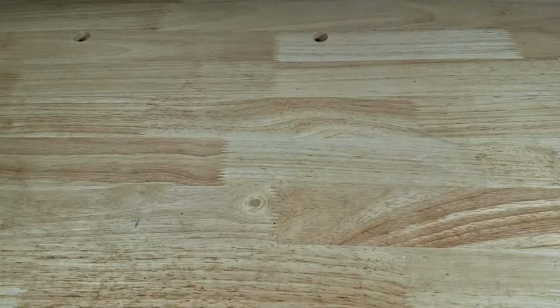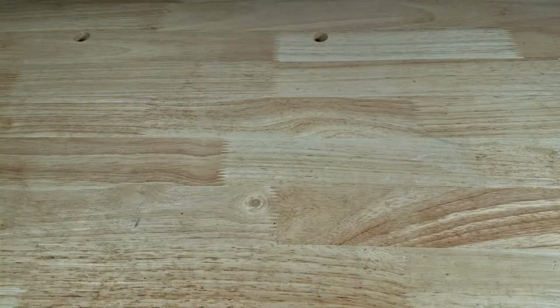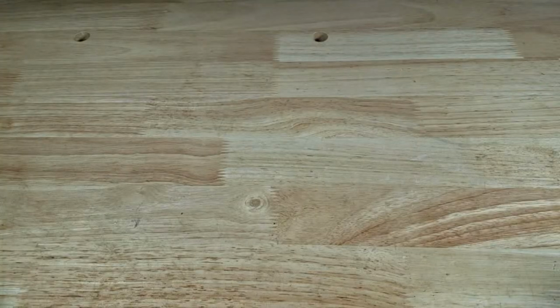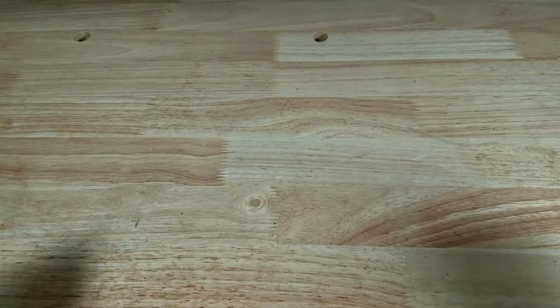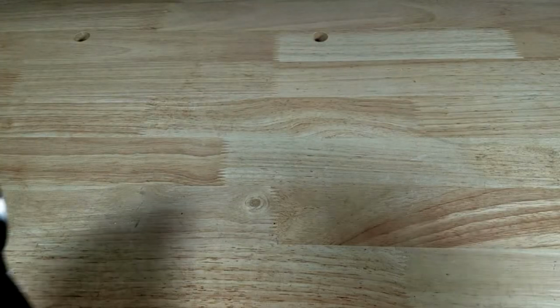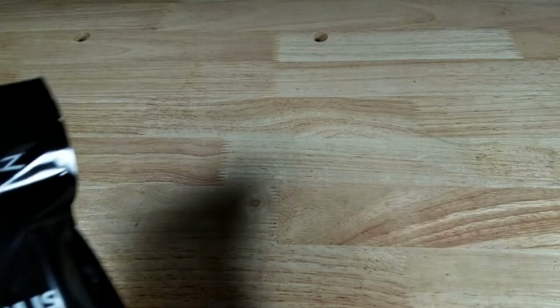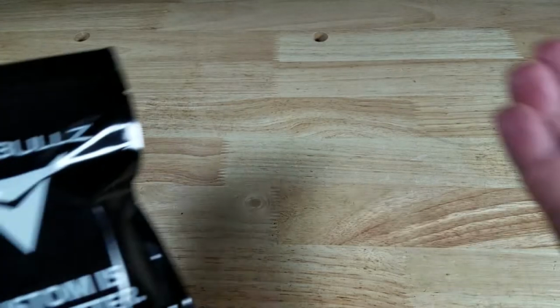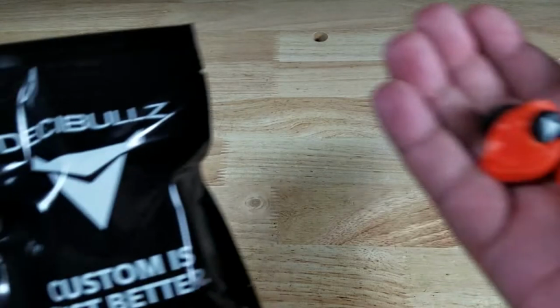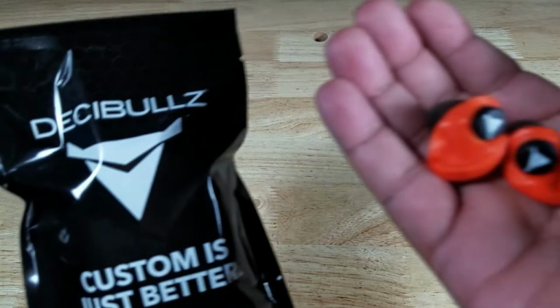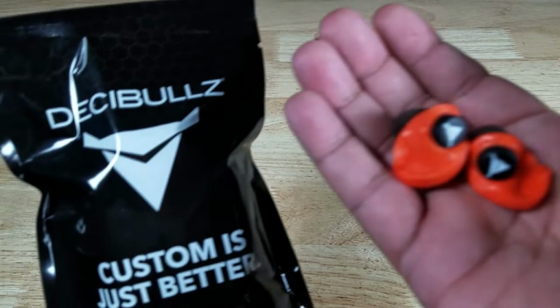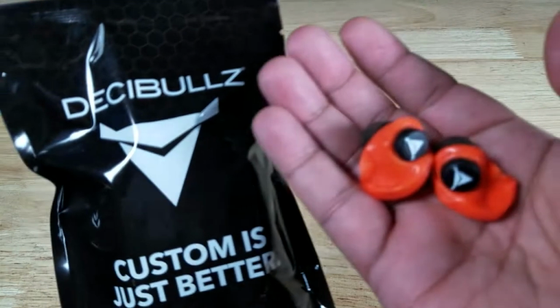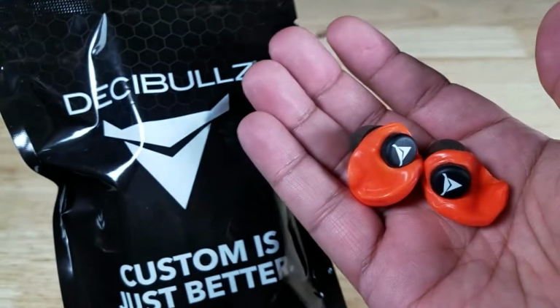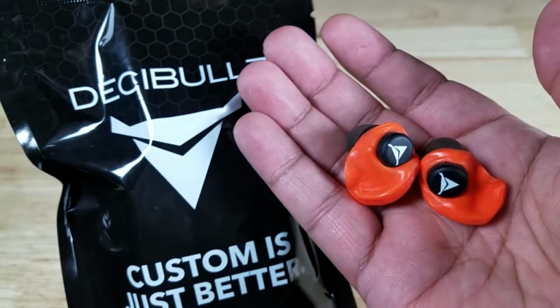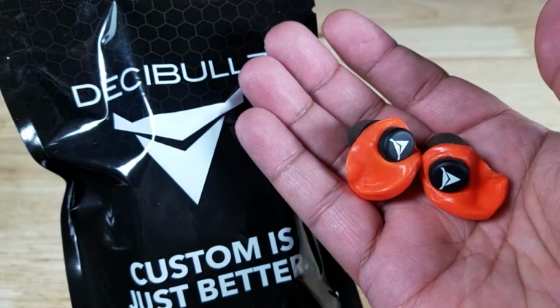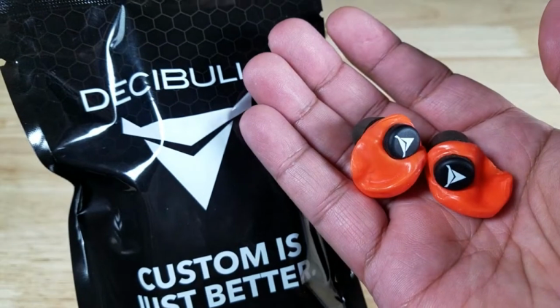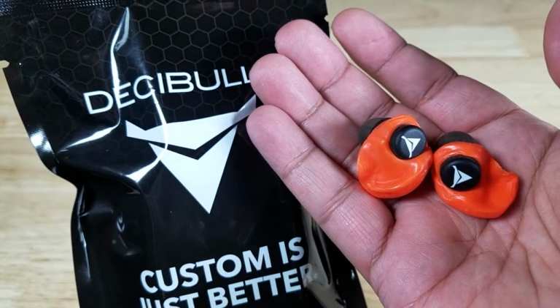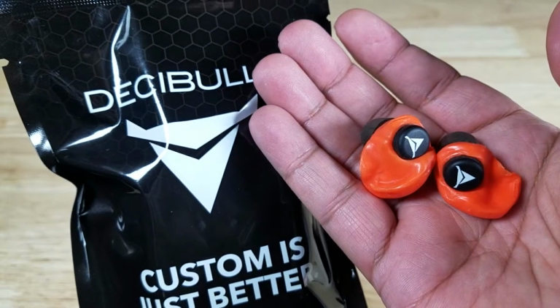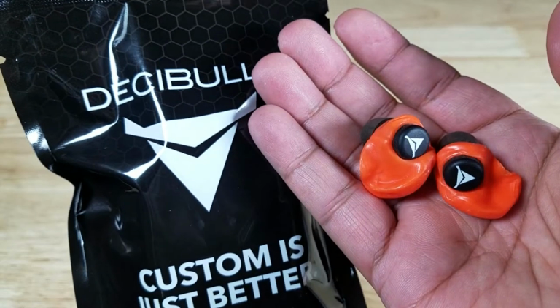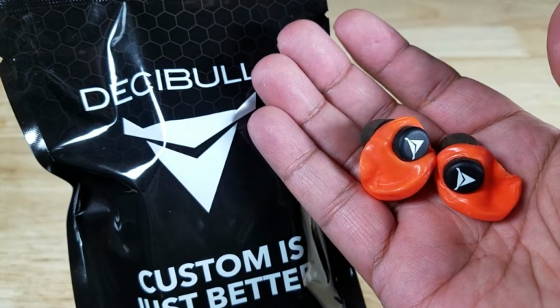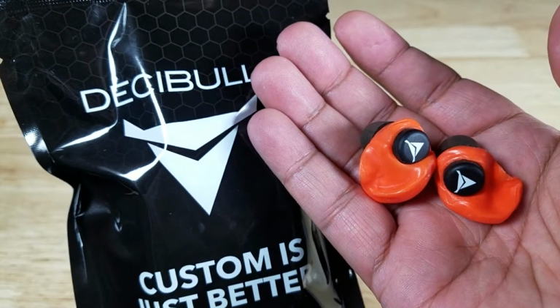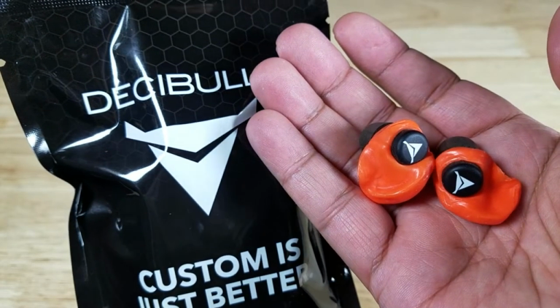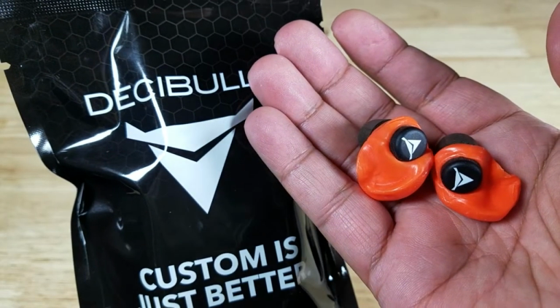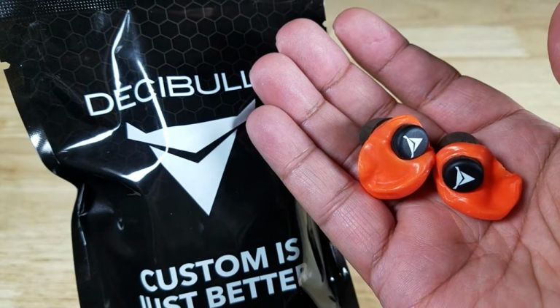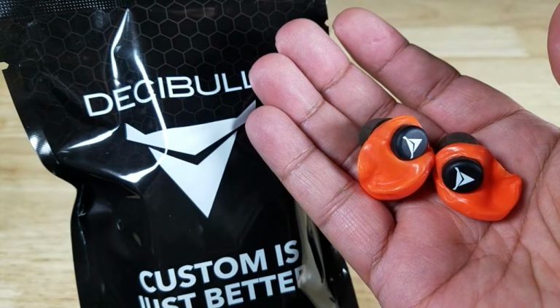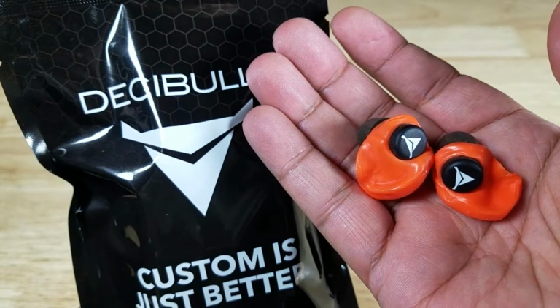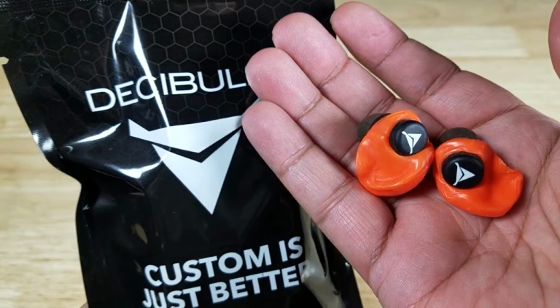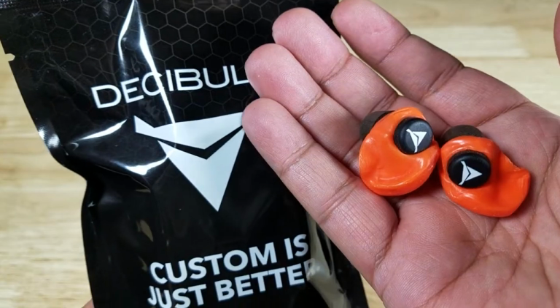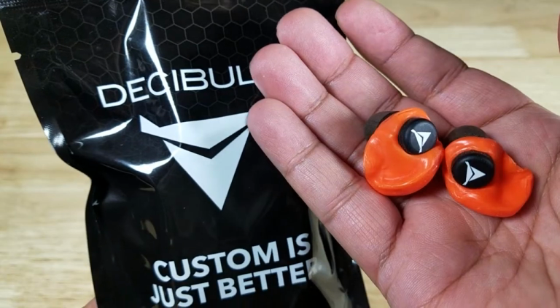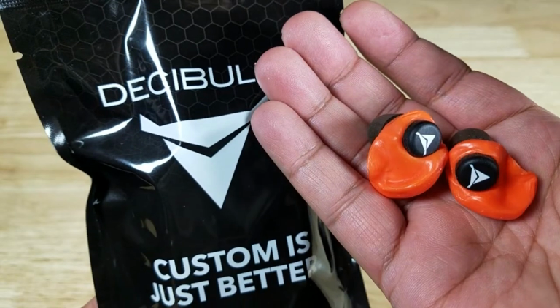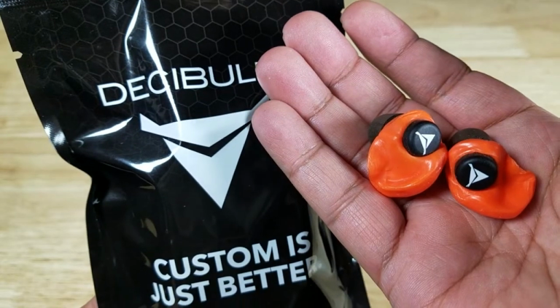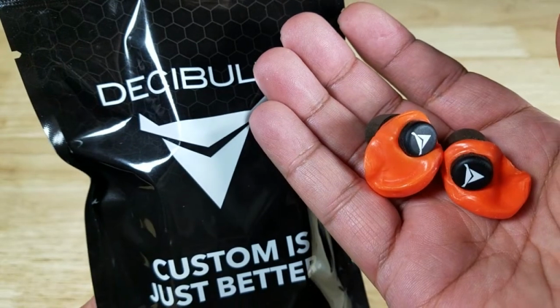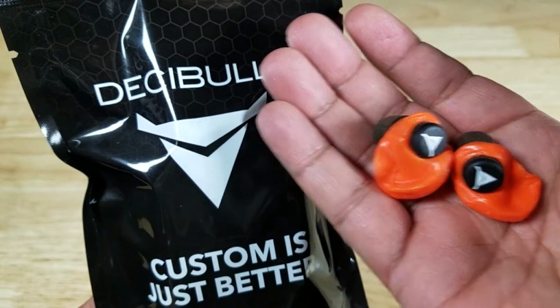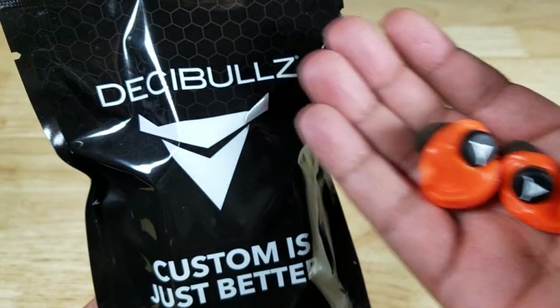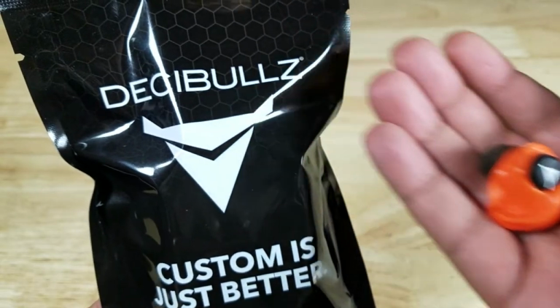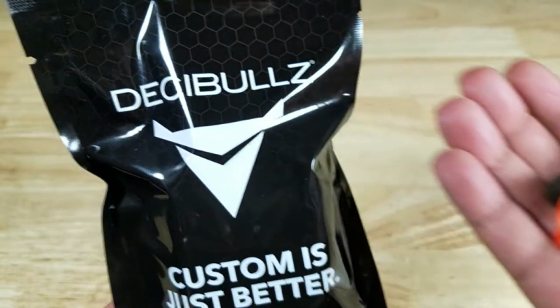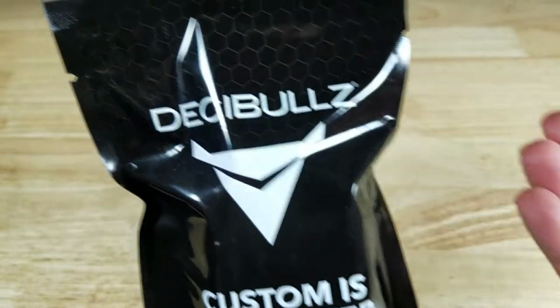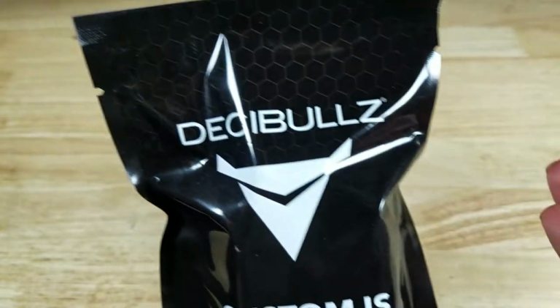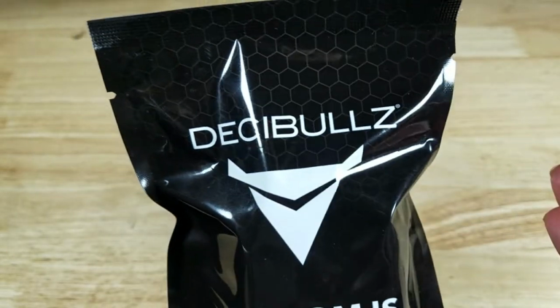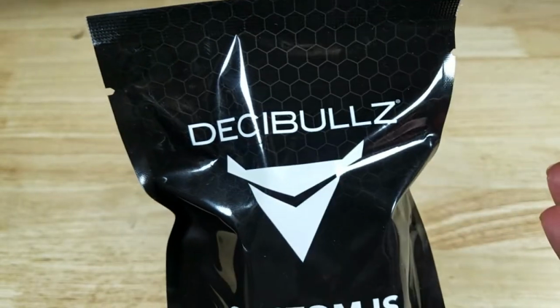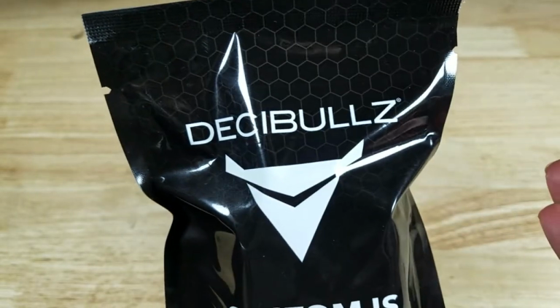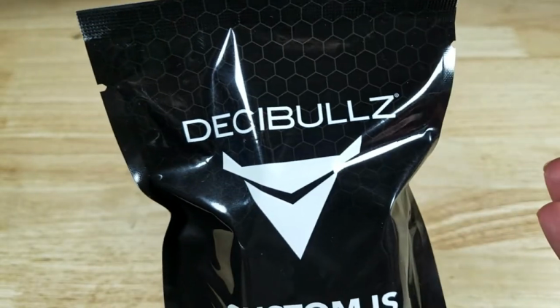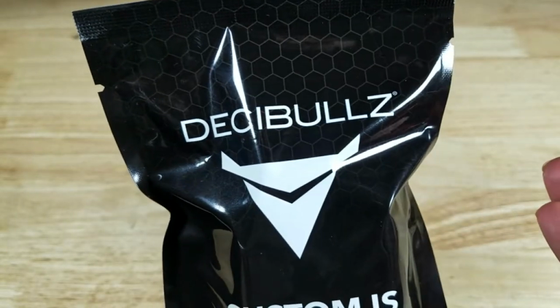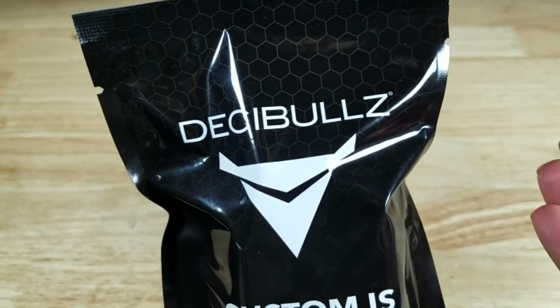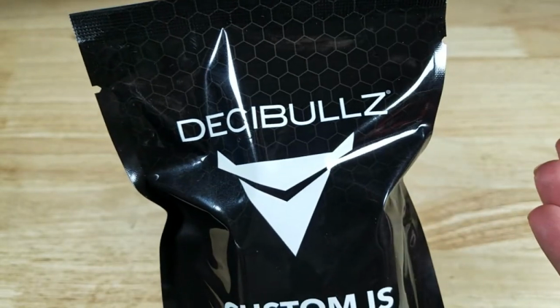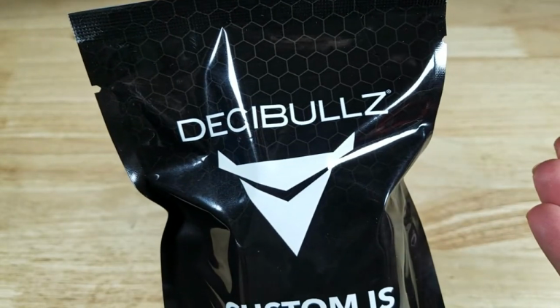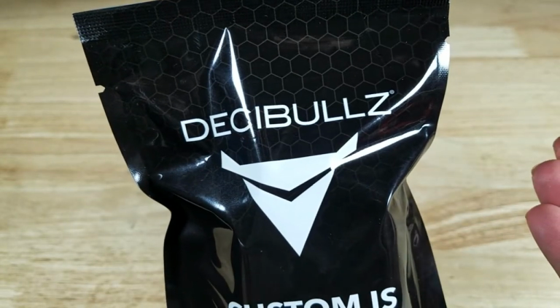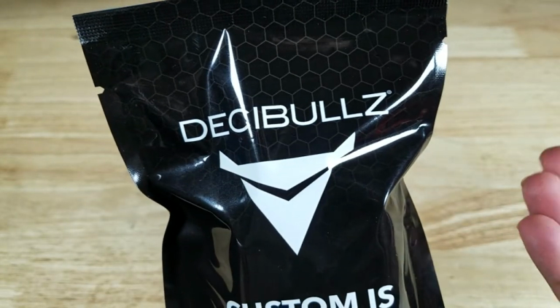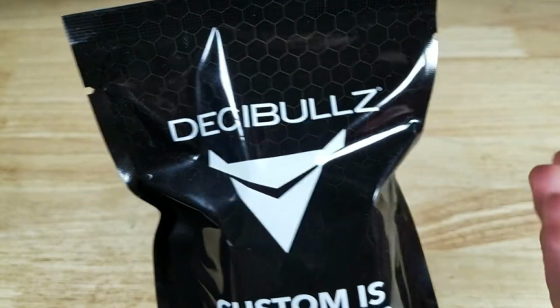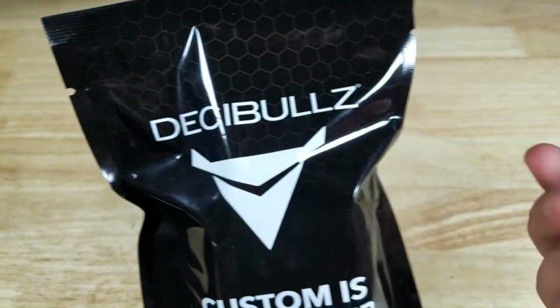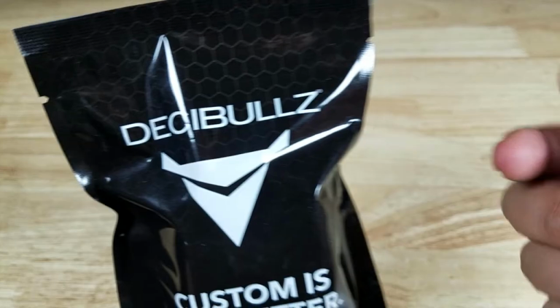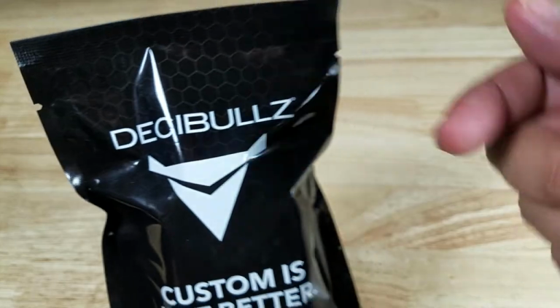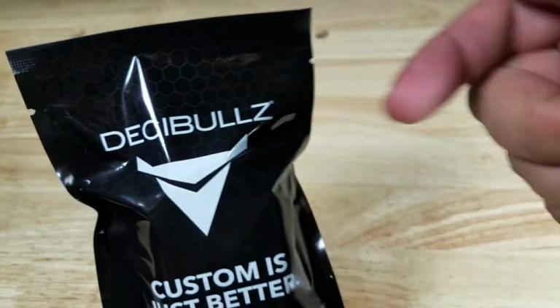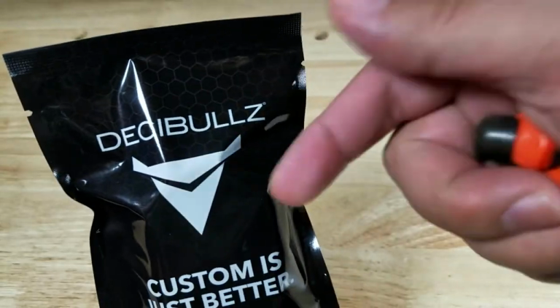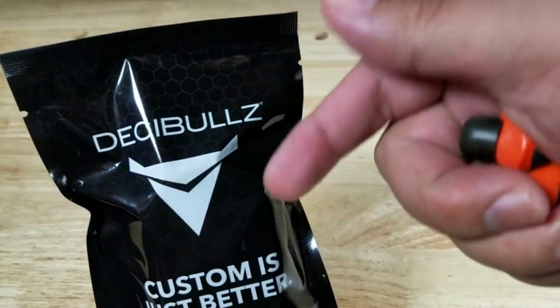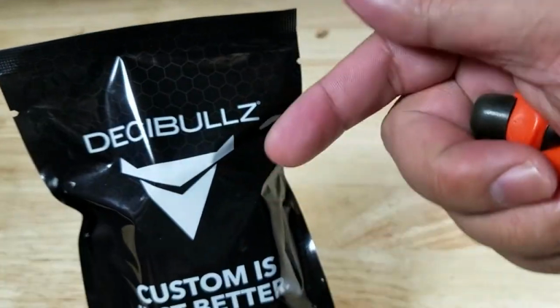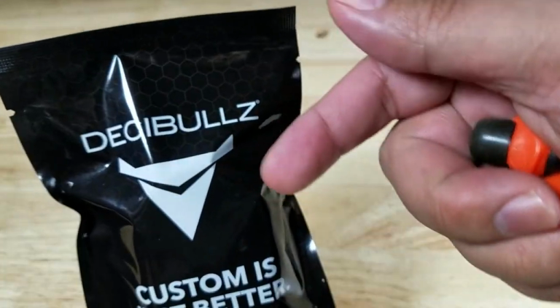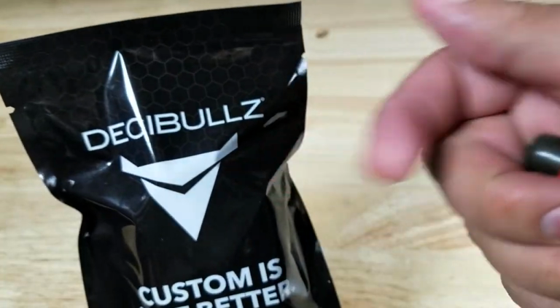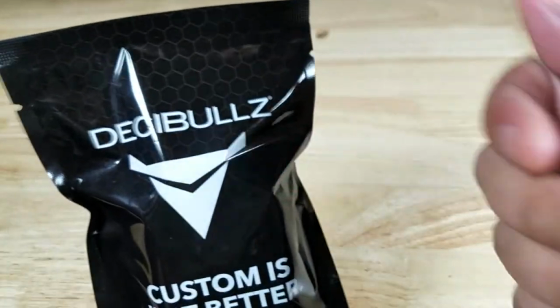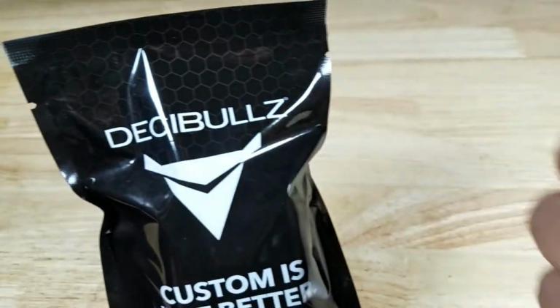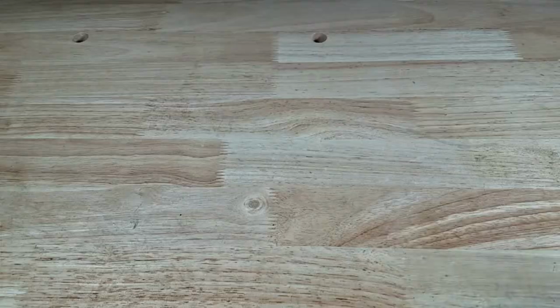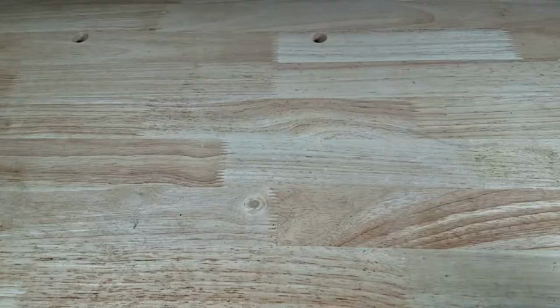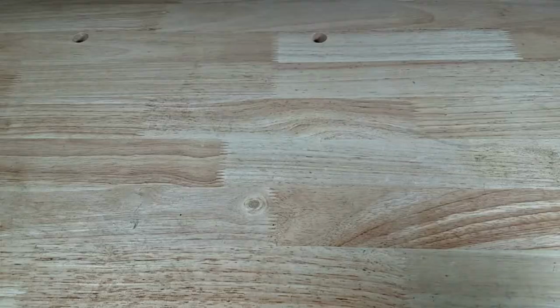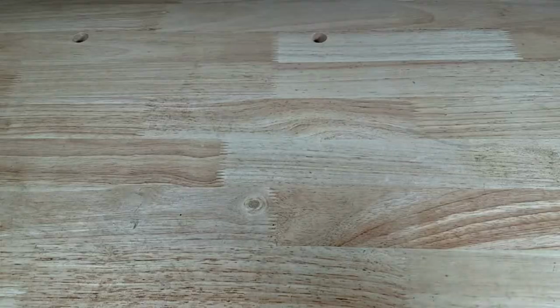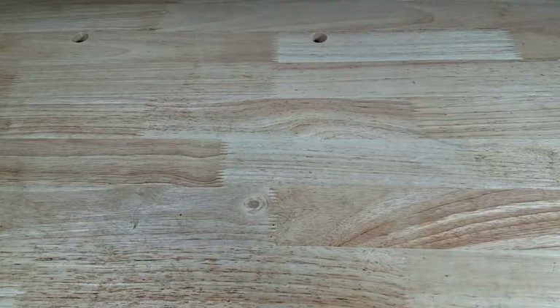As always guys, if at the end of the video you want to purchase these earplugs from Decibels, make sure you check out the links in the description below.